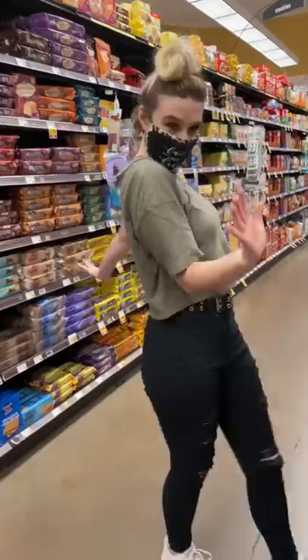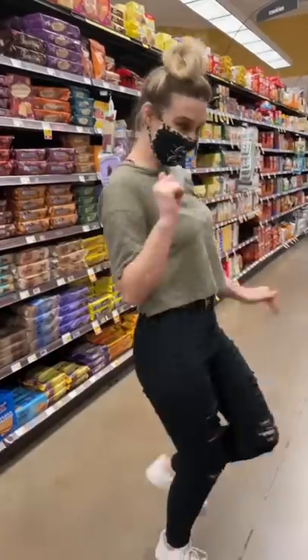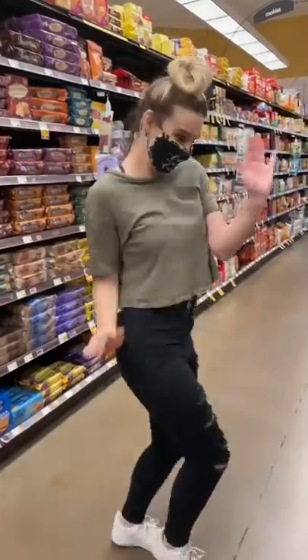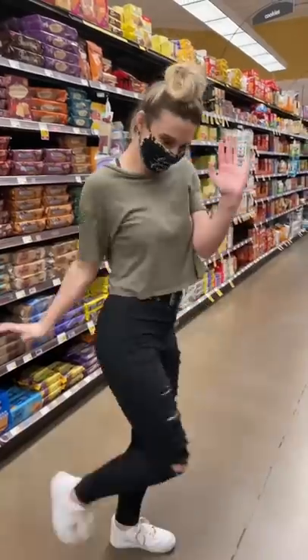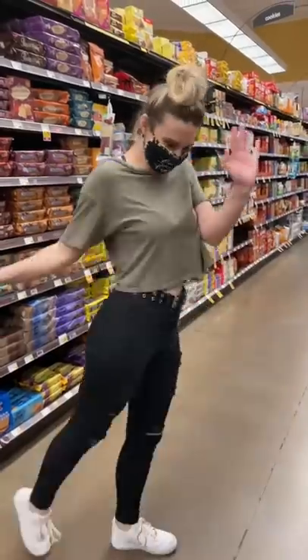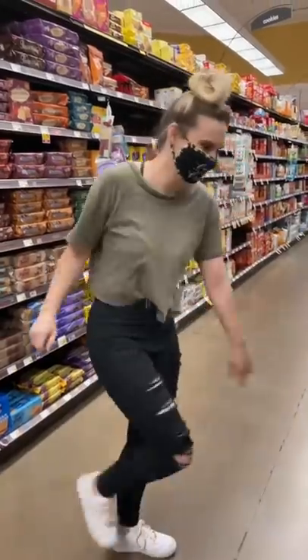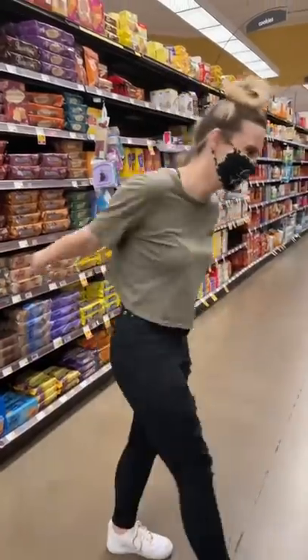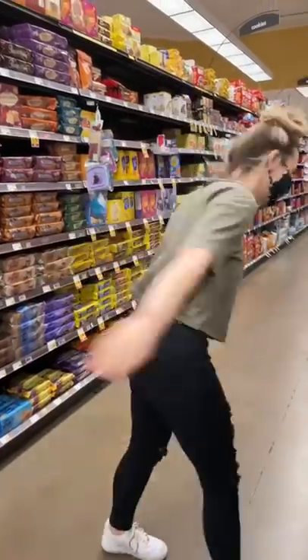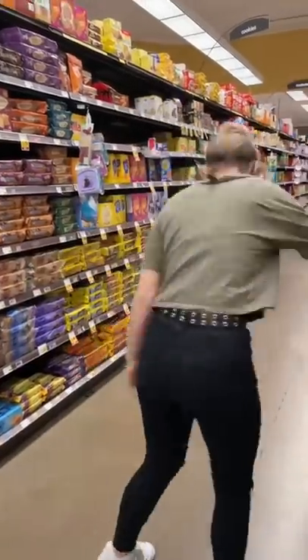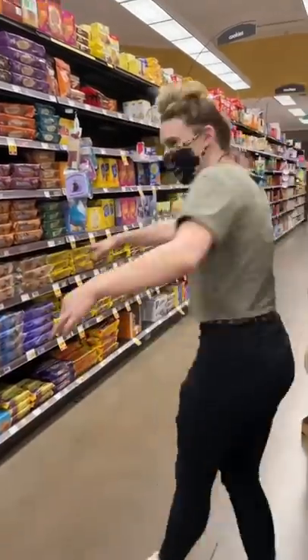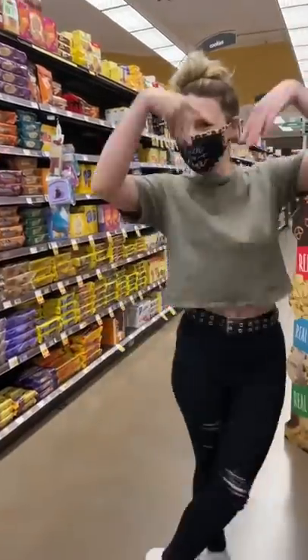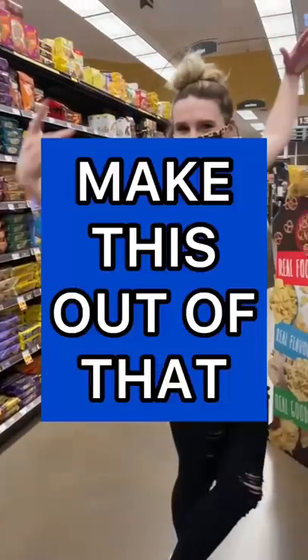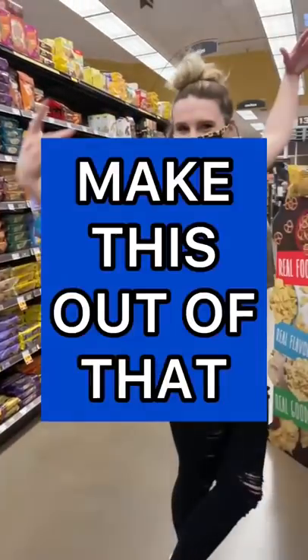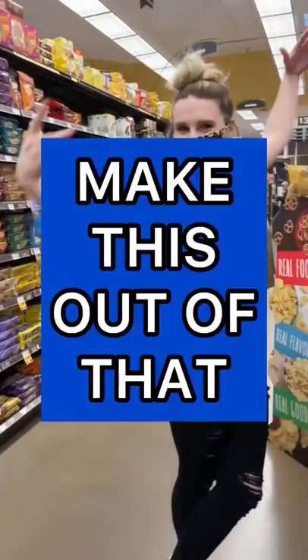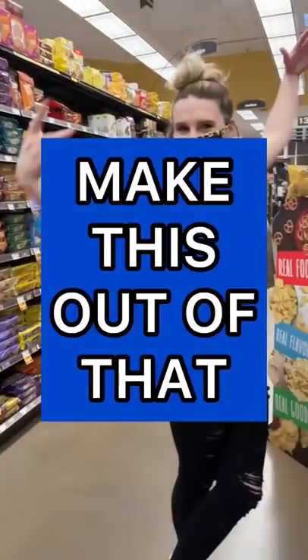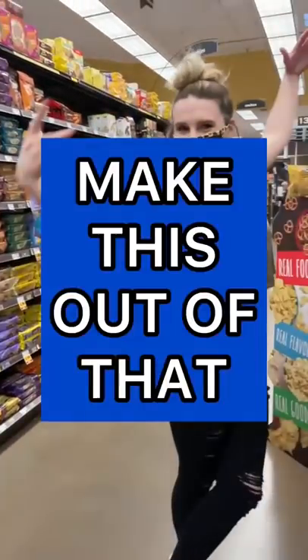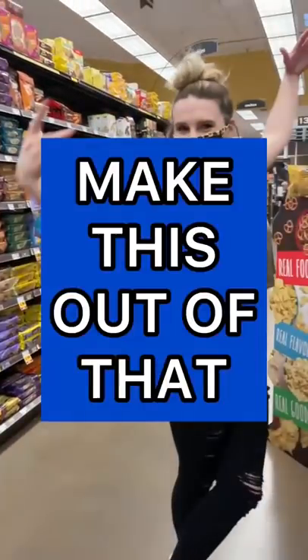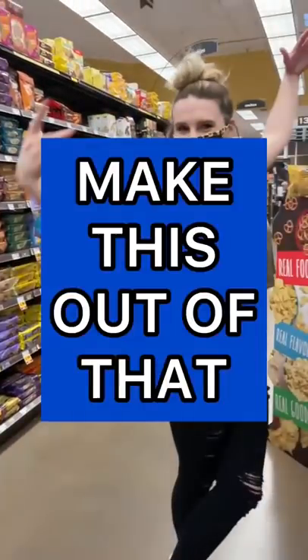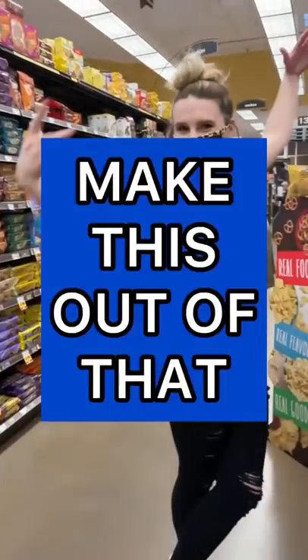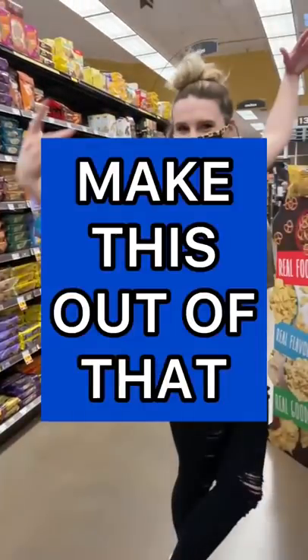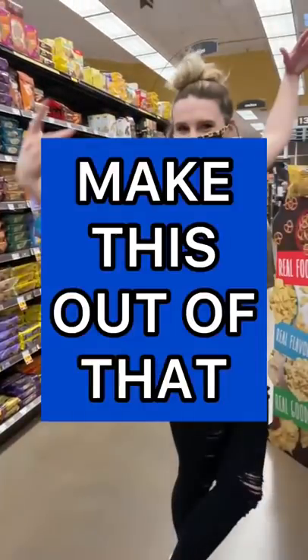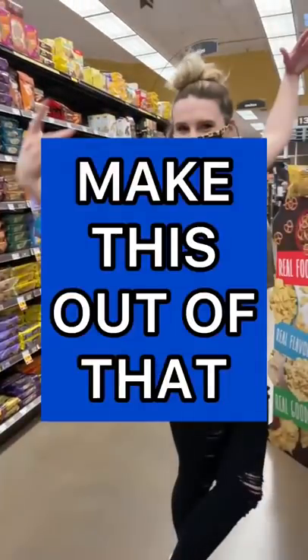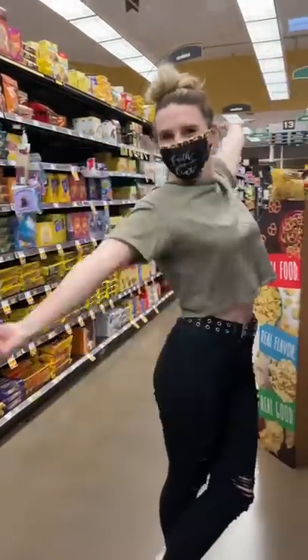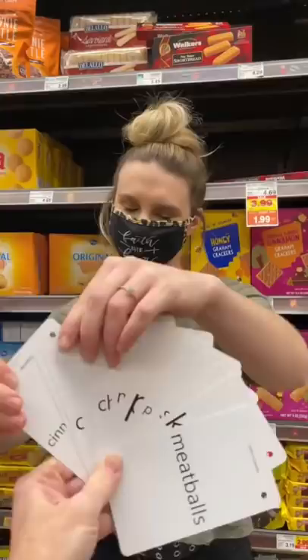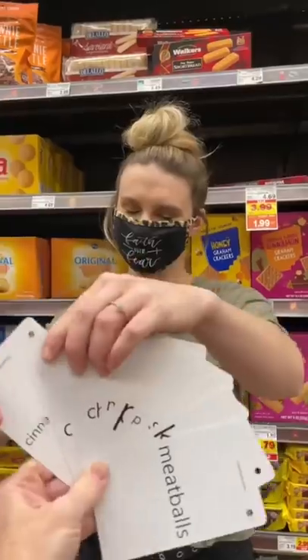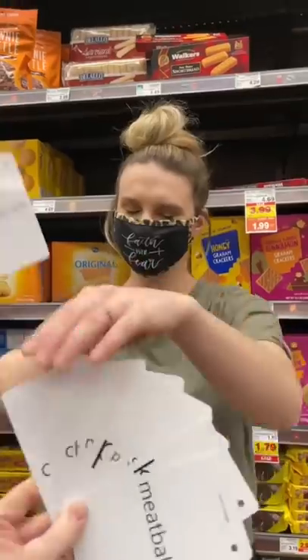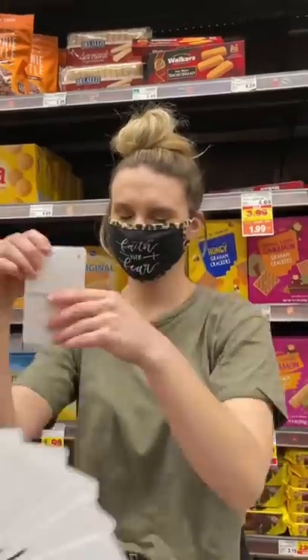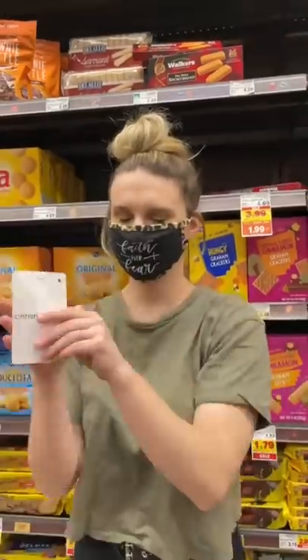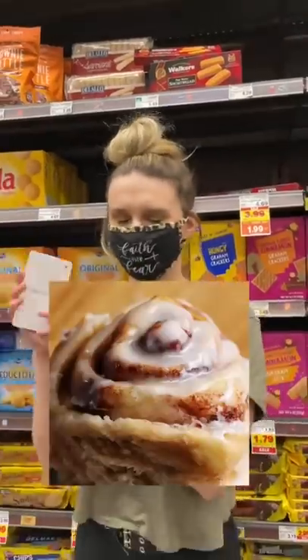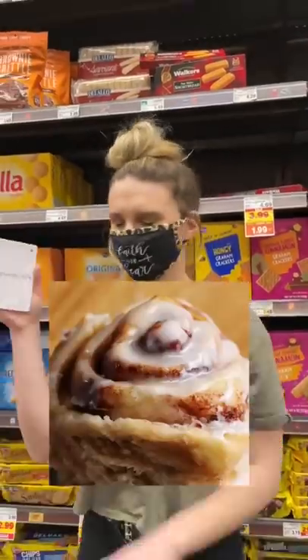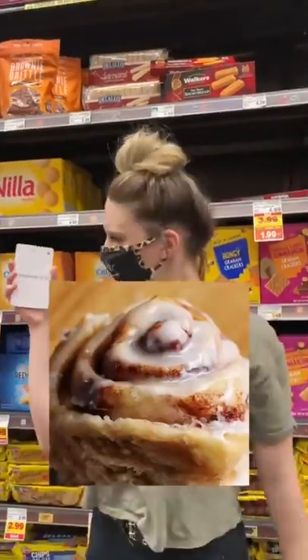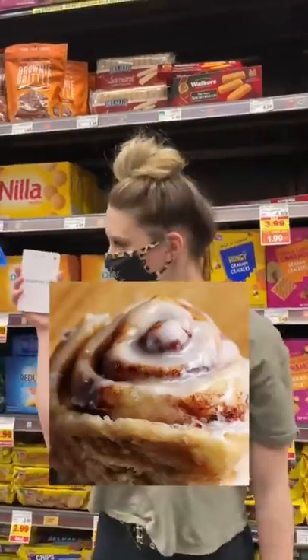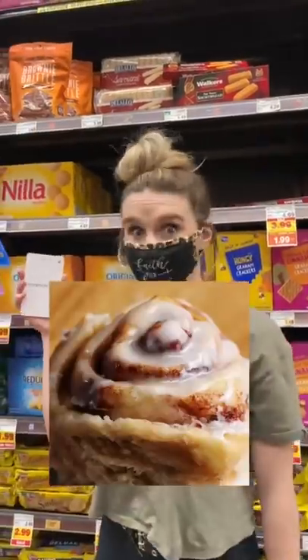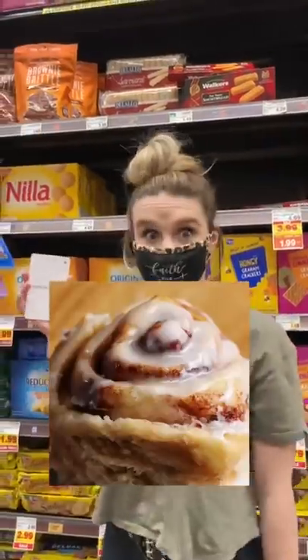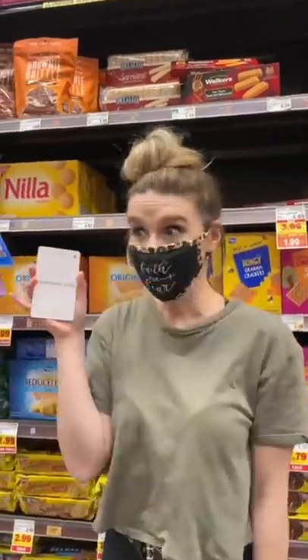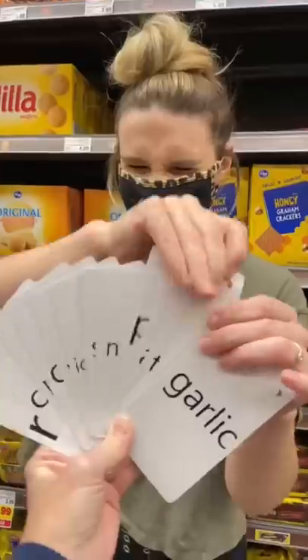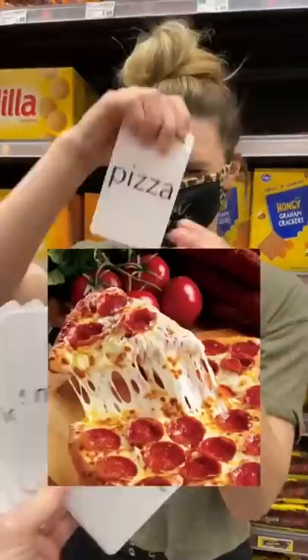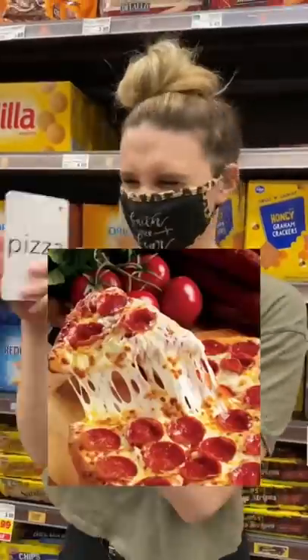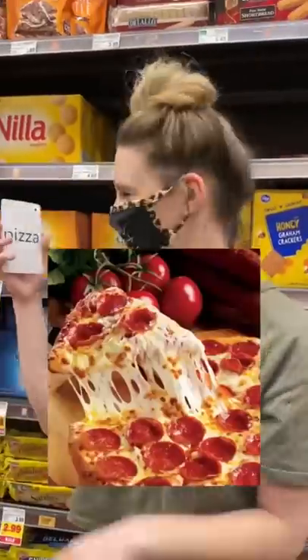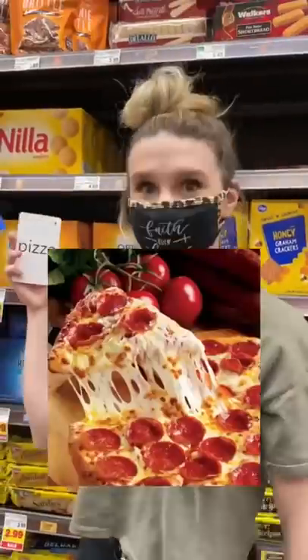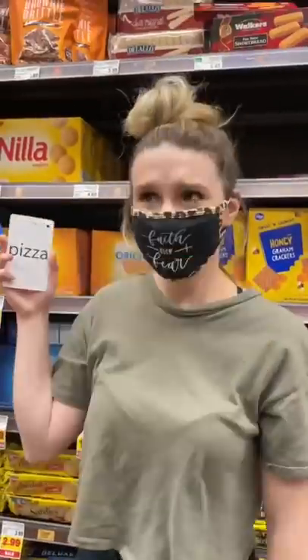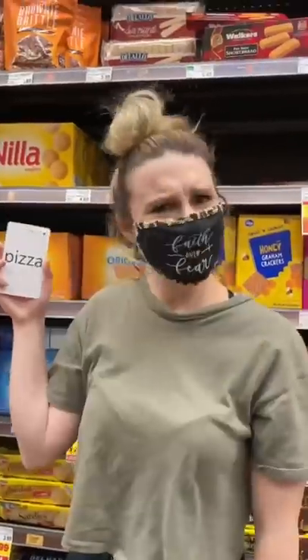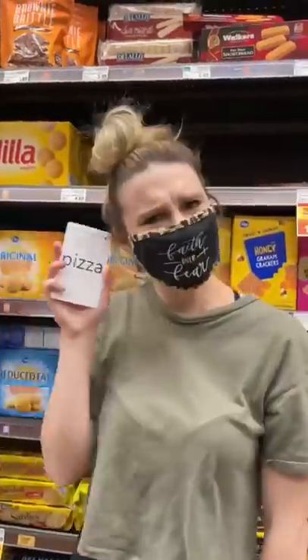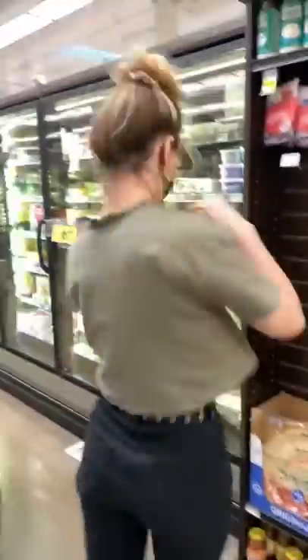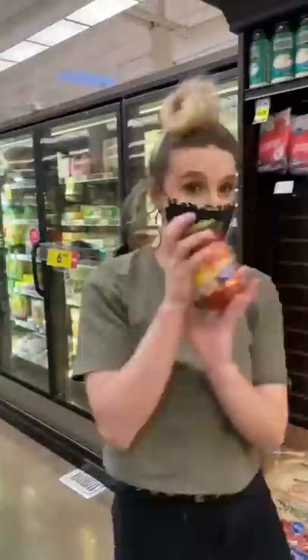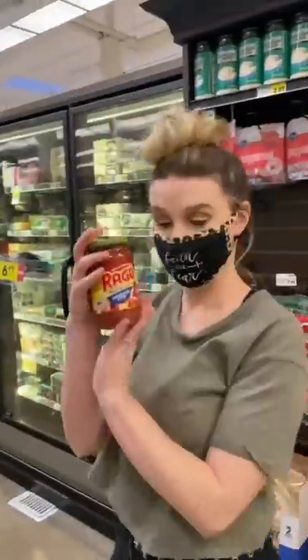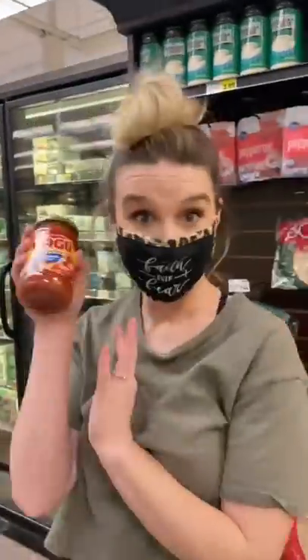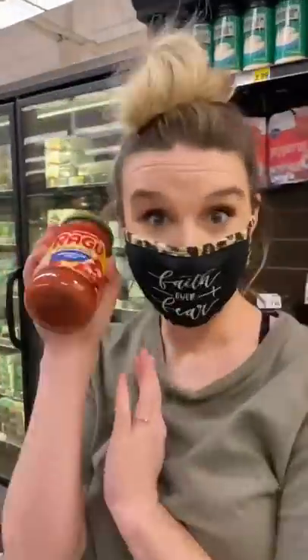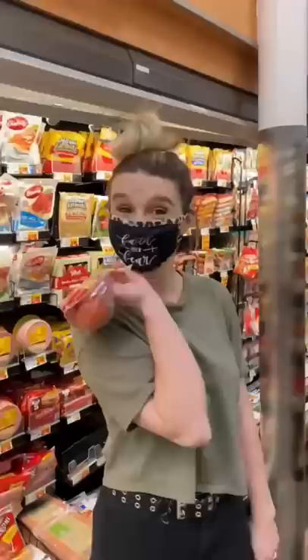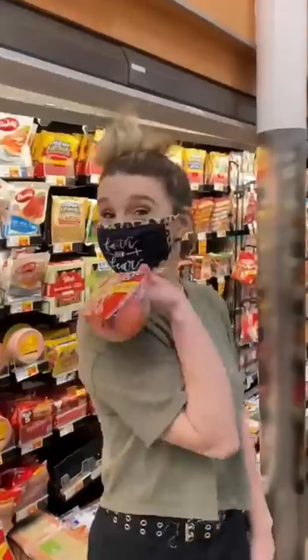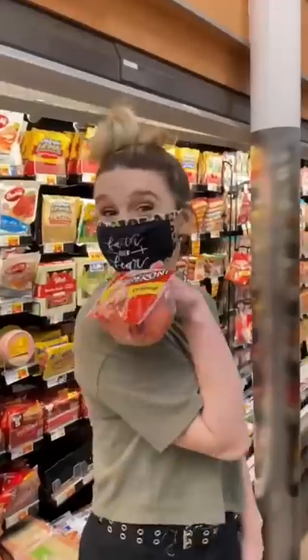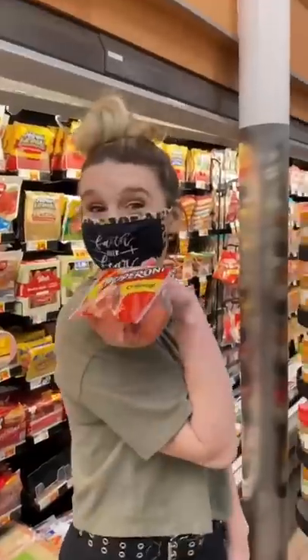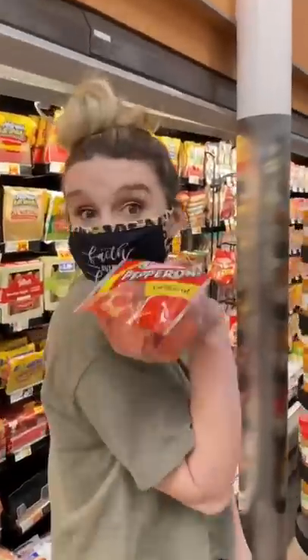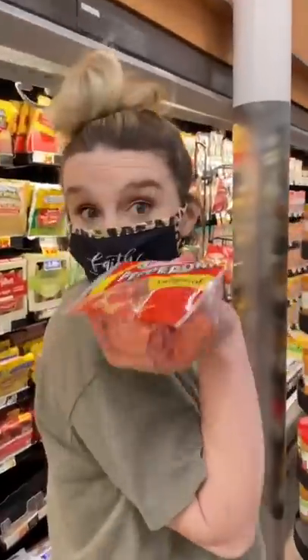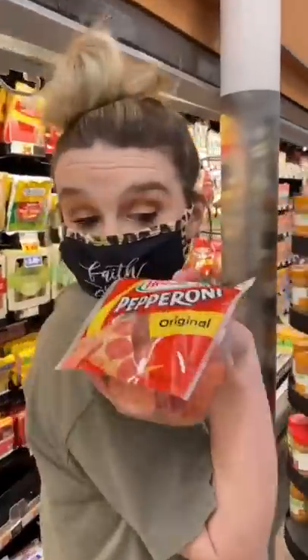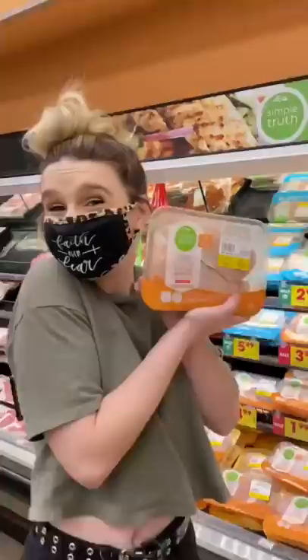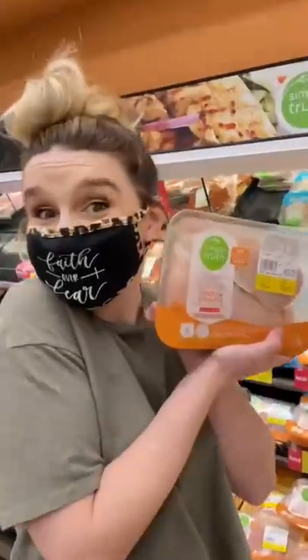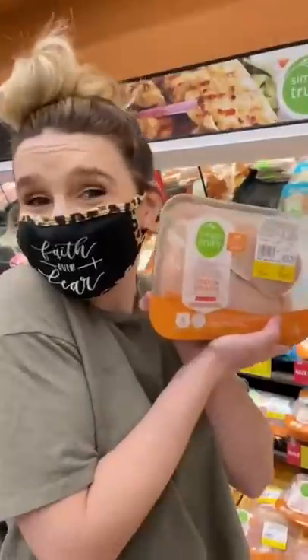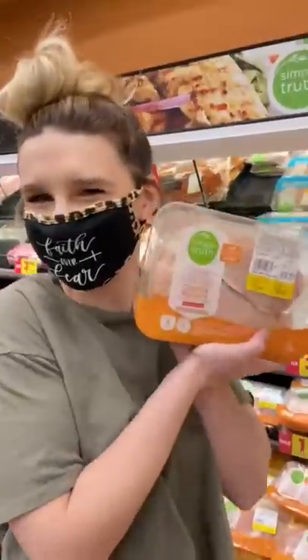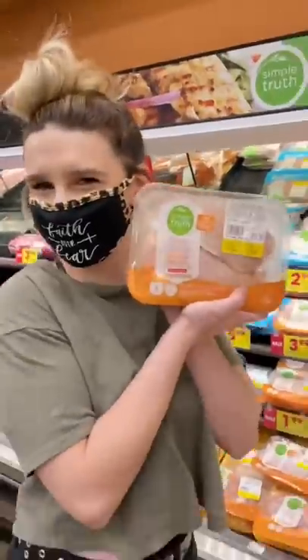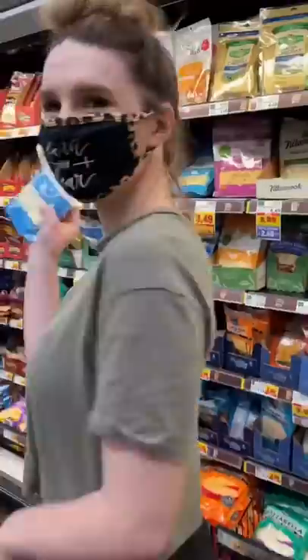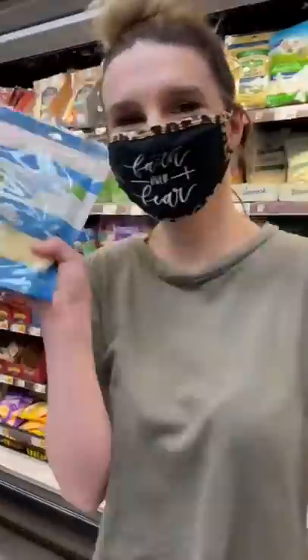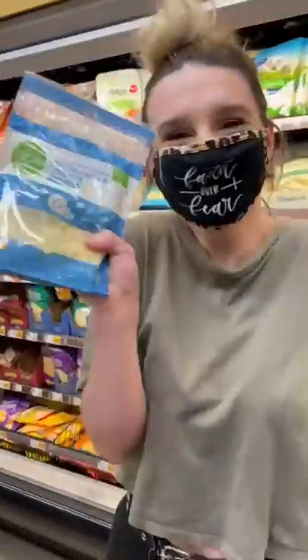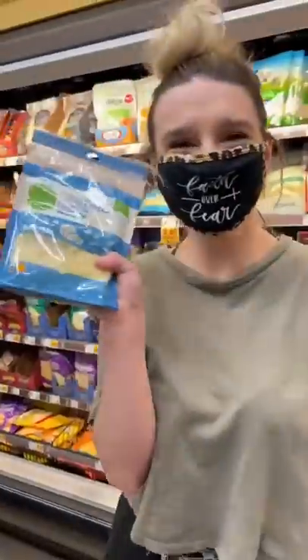Let's play a game called make this out of that. Today we're making cinnamon rolls out of pizza. So I got my pizza ingredients and I got started.